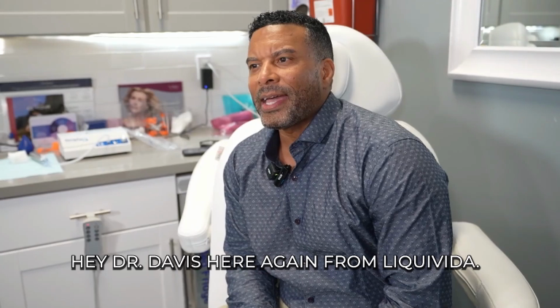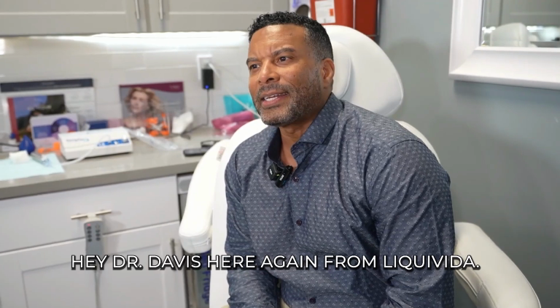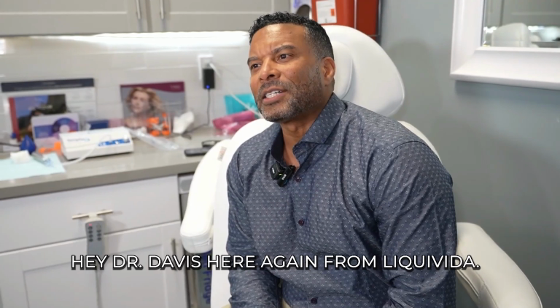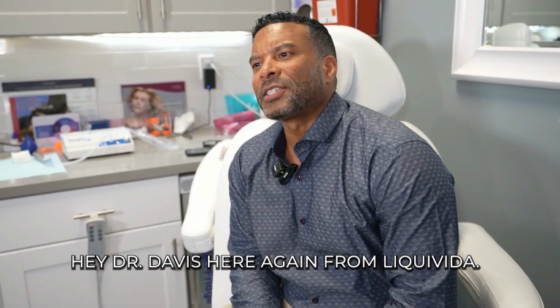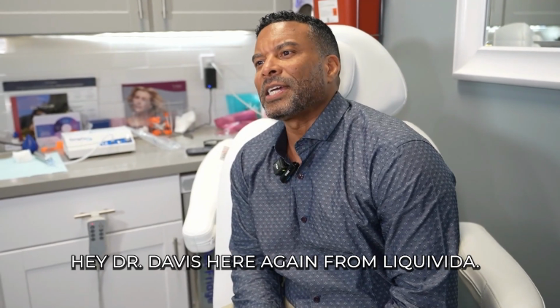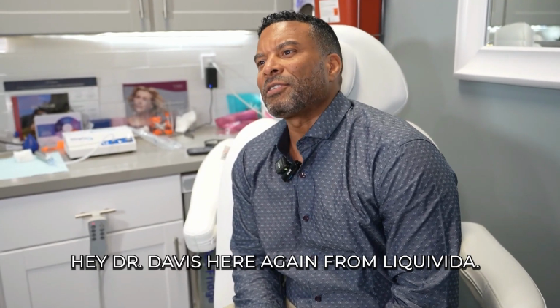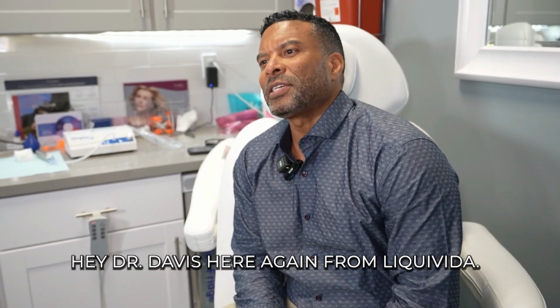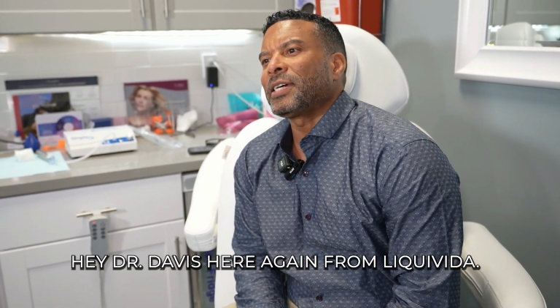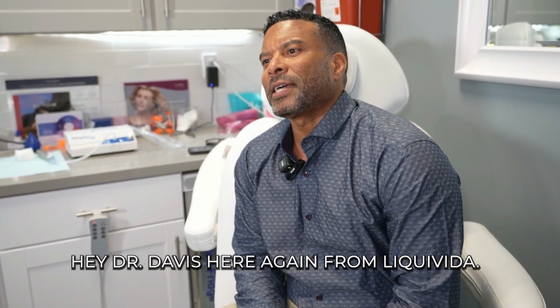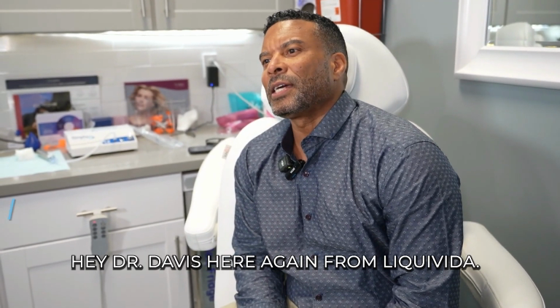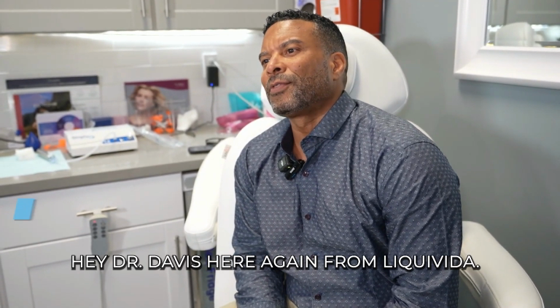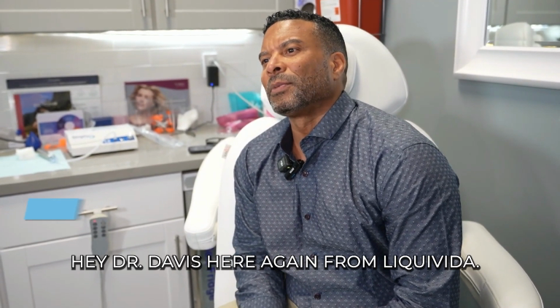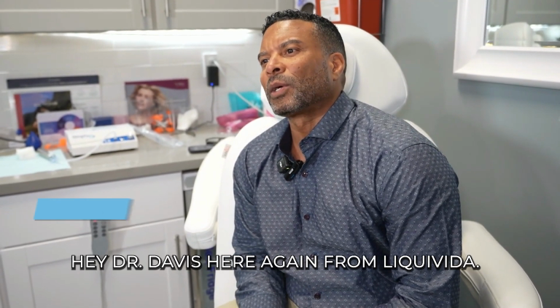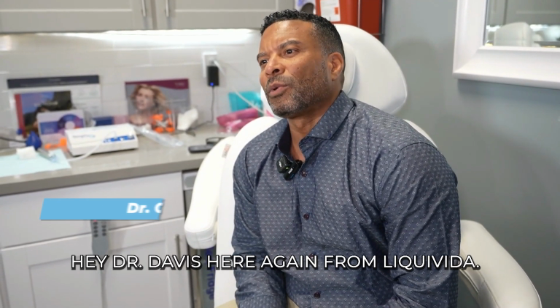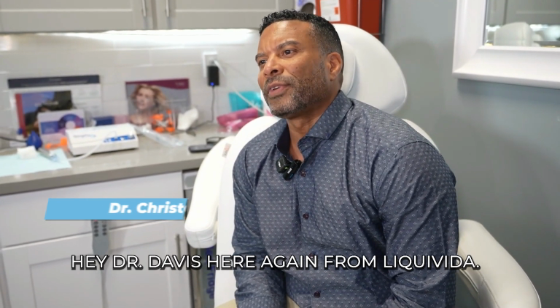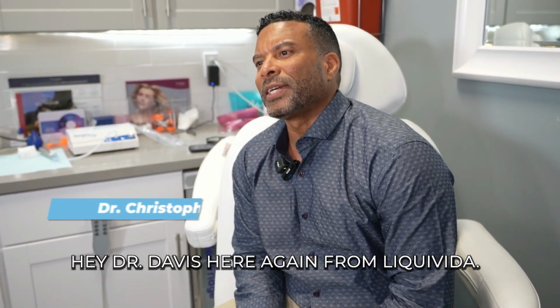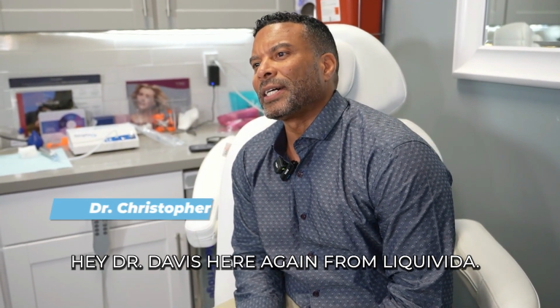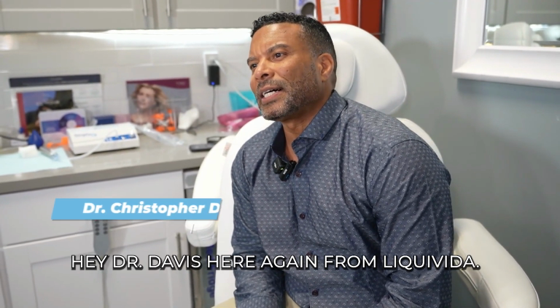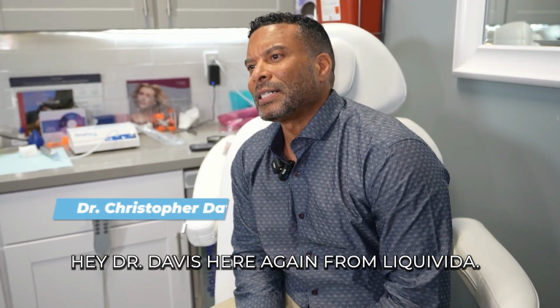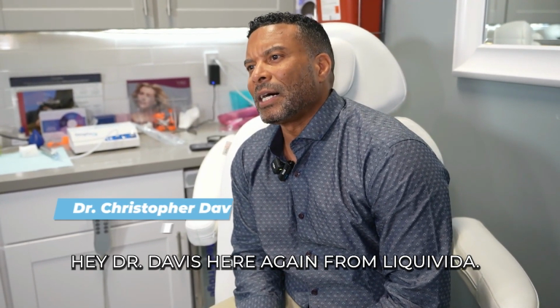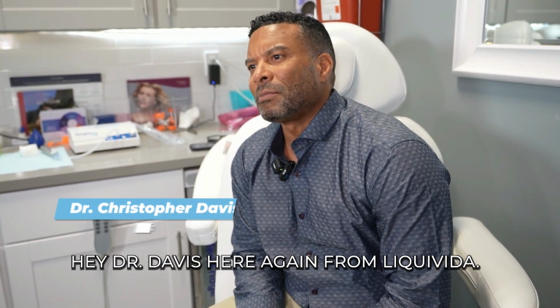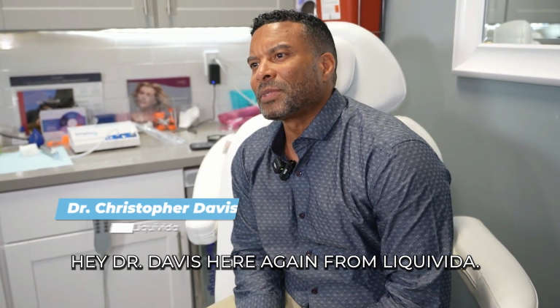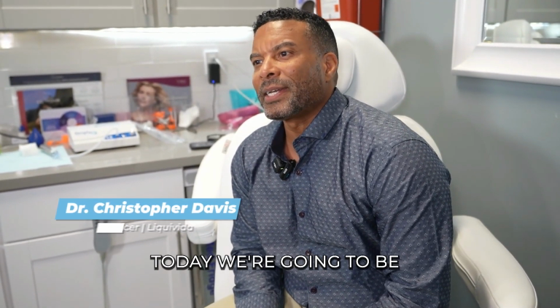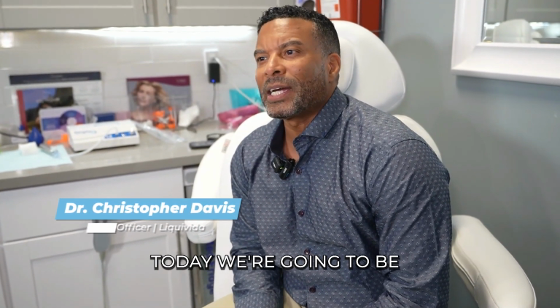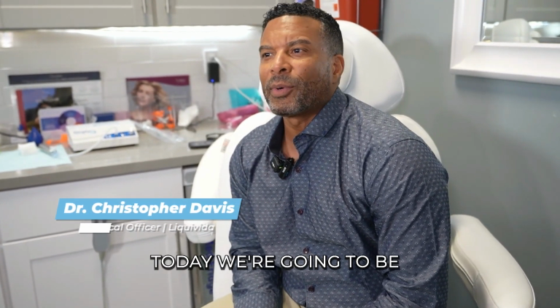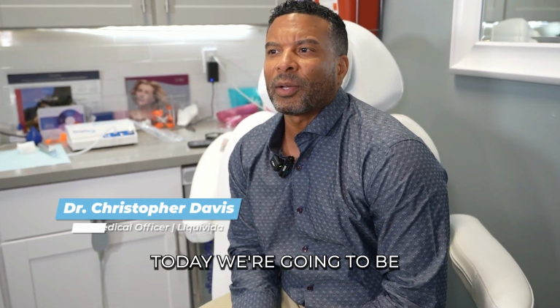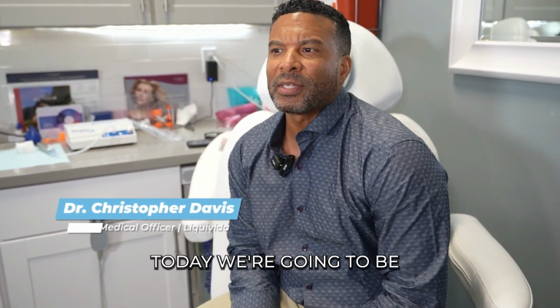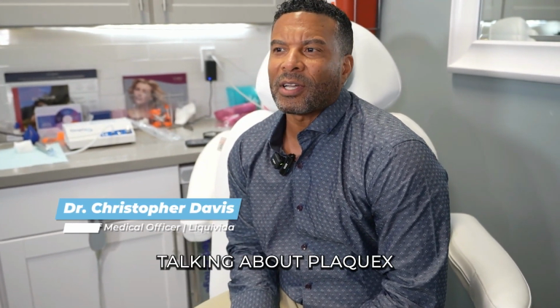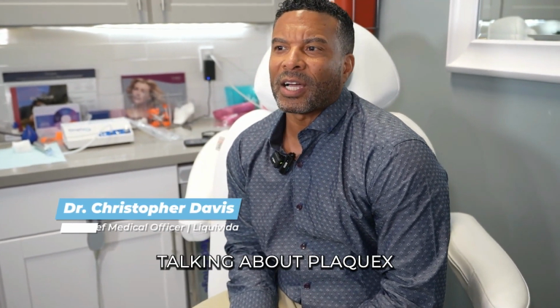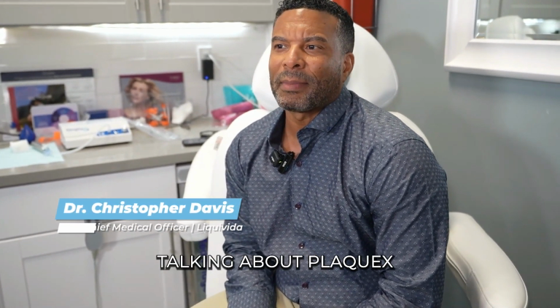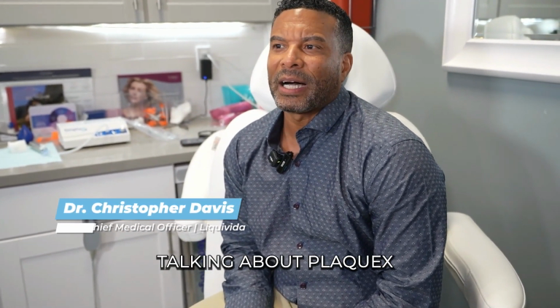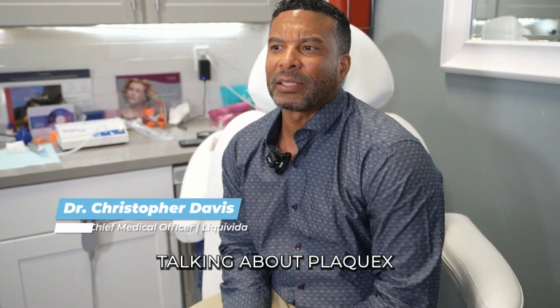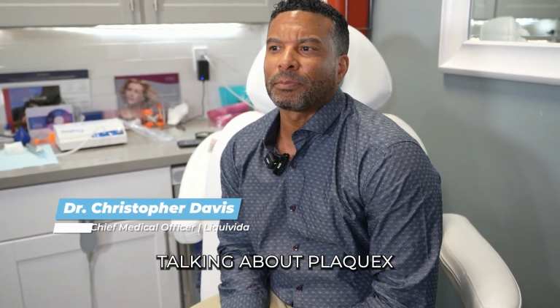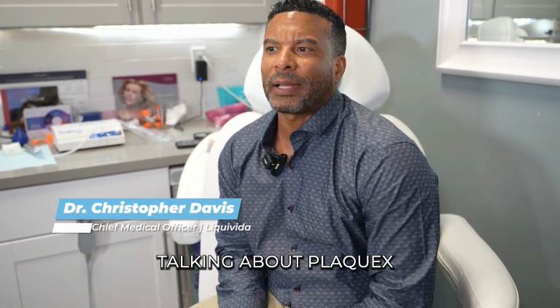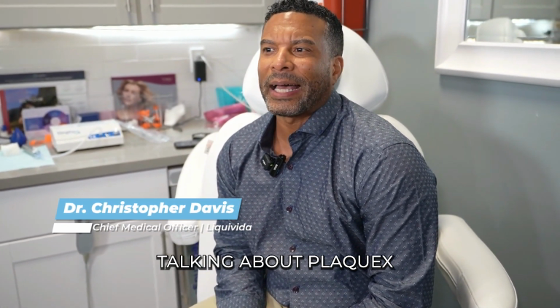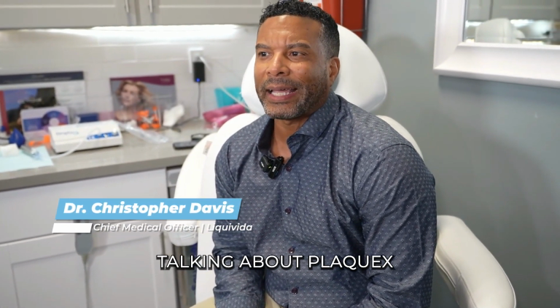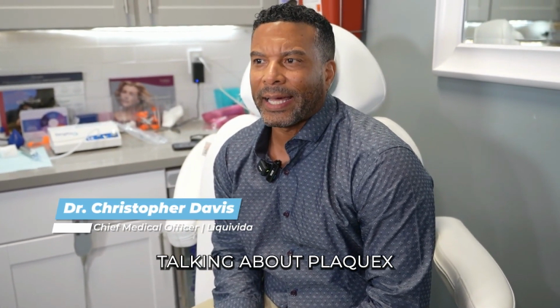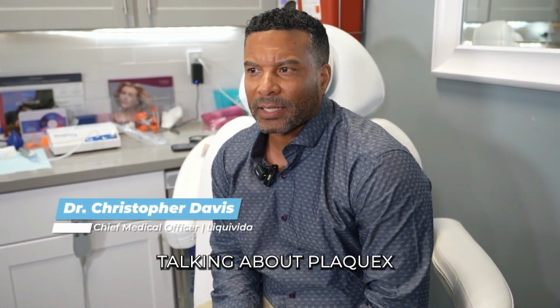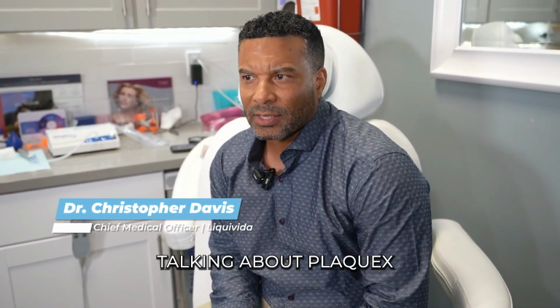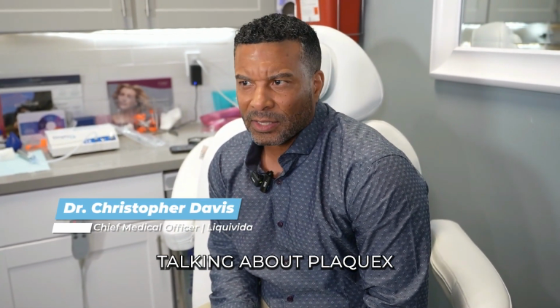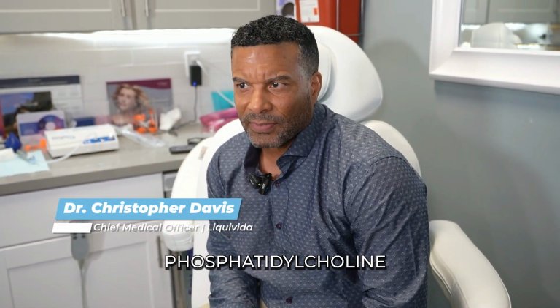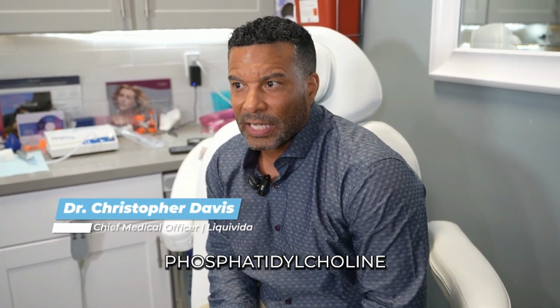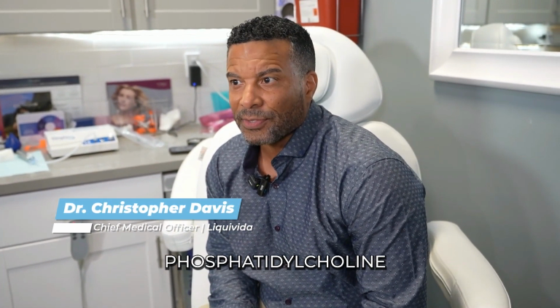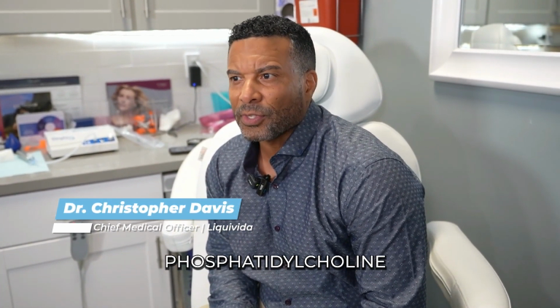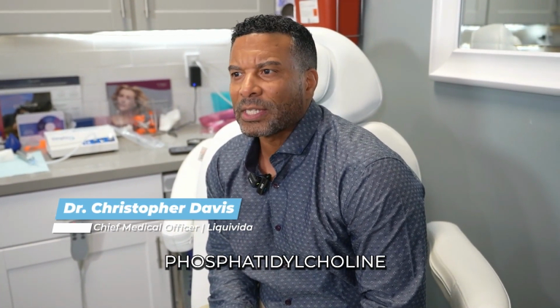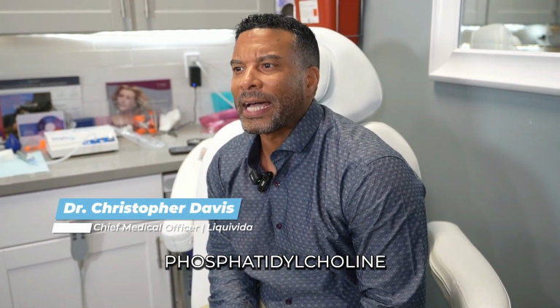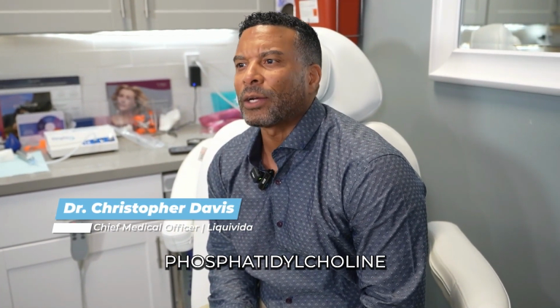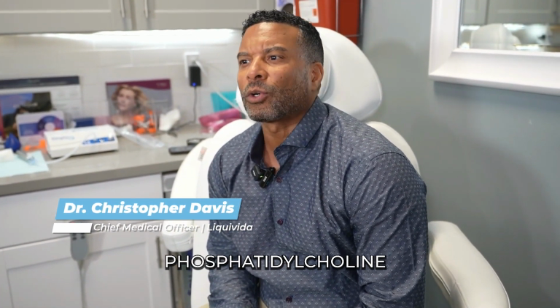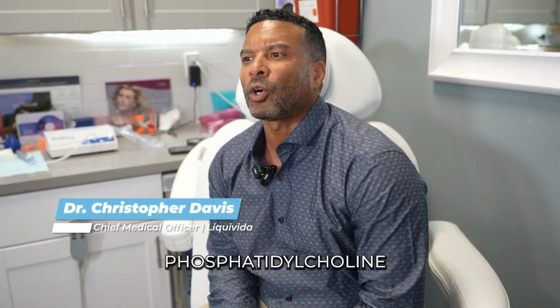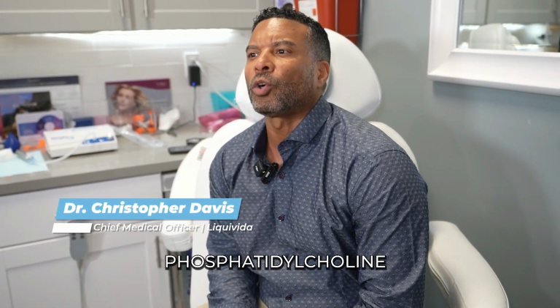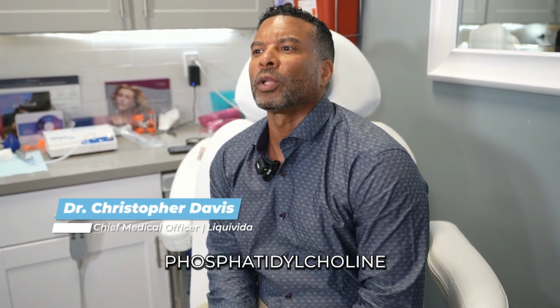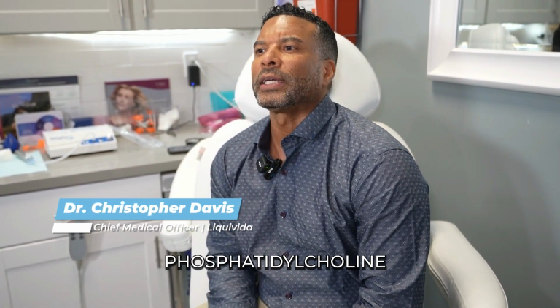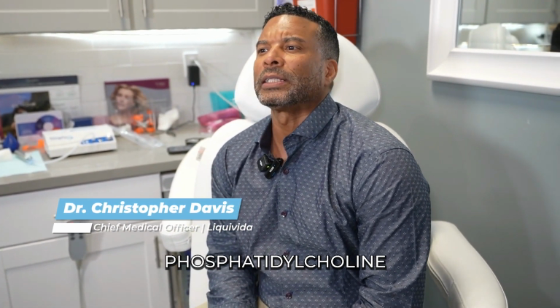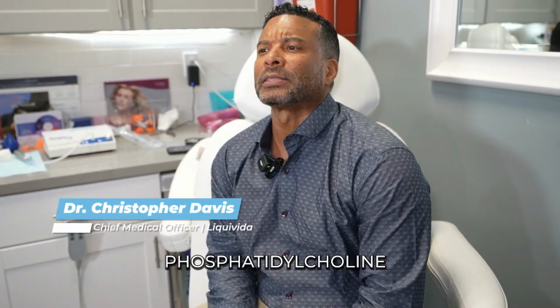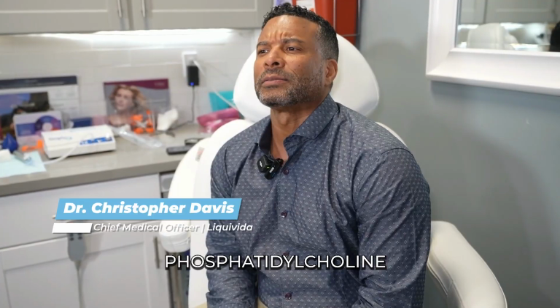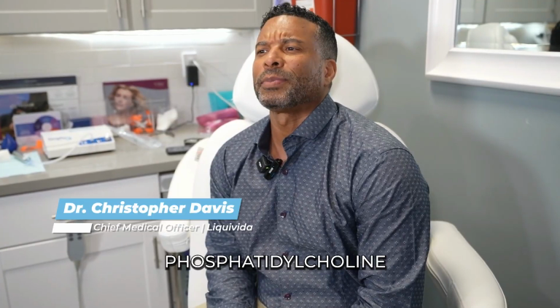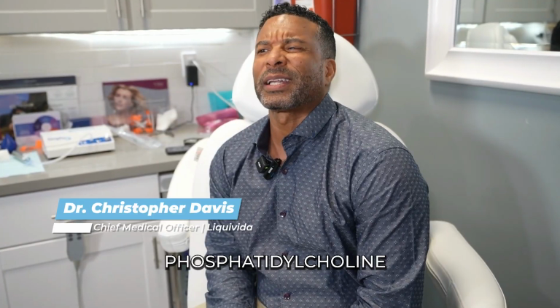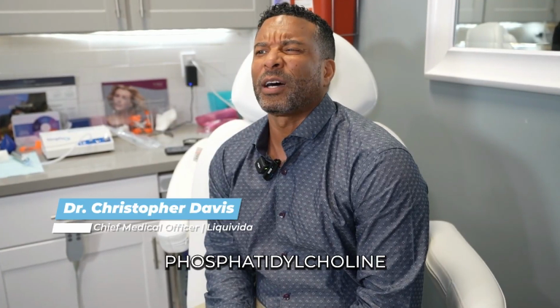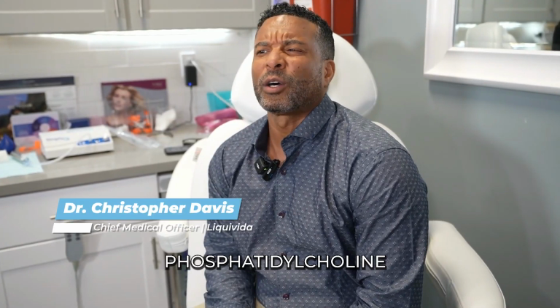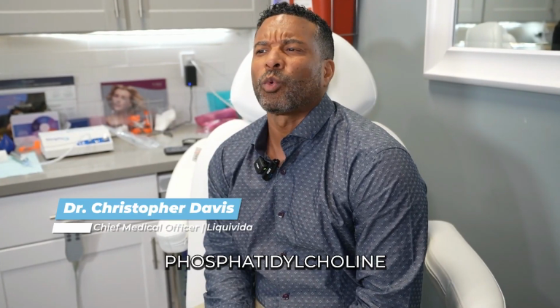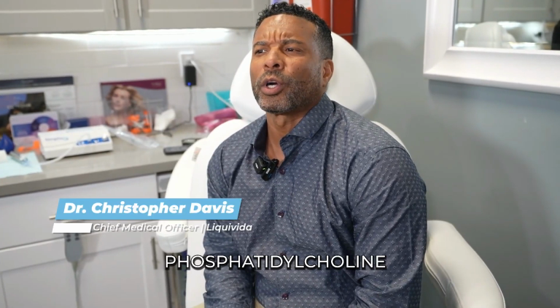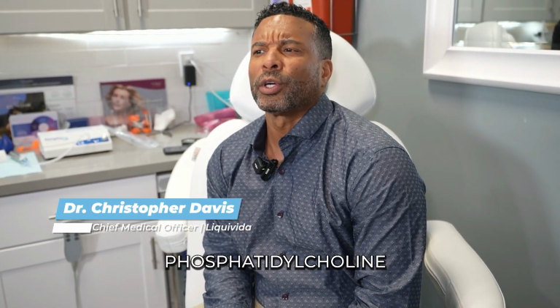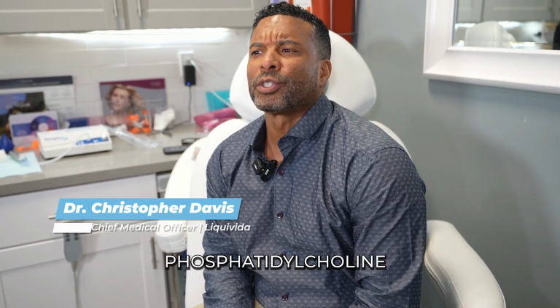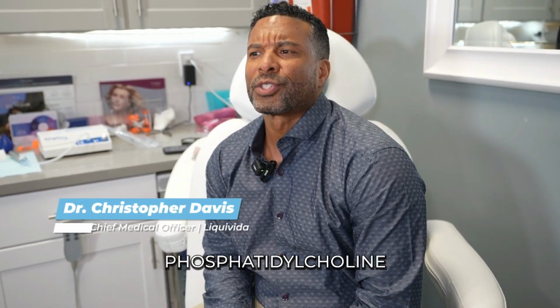Hey, Dr. Davis here again from Liquivita. Today we're going to be talking about Plaque X, phosphatidylcholine. Big, long words.